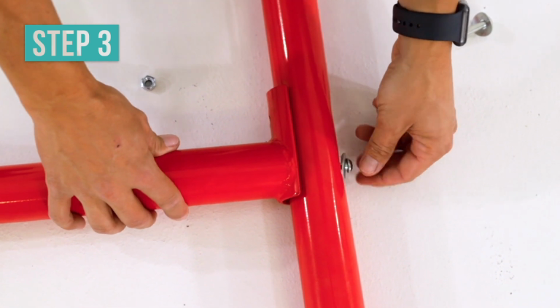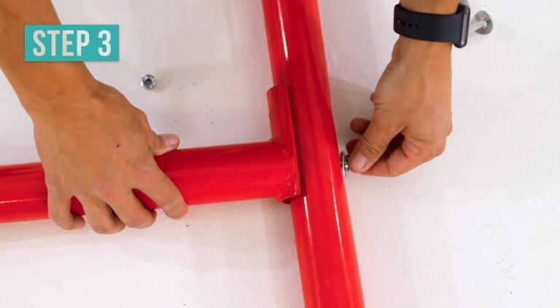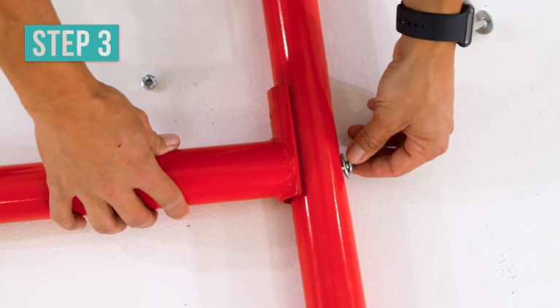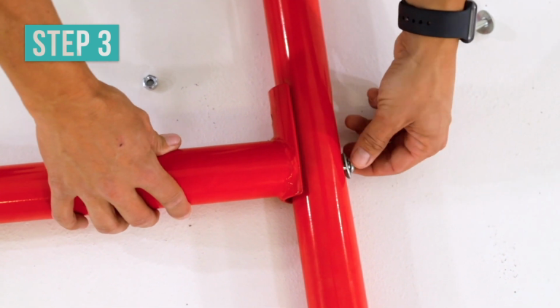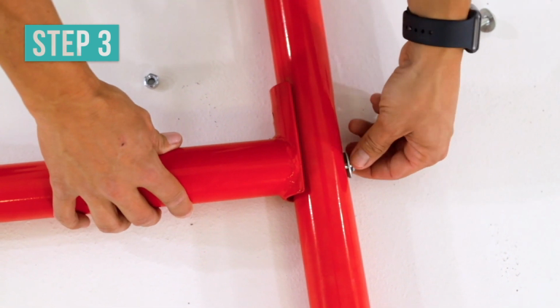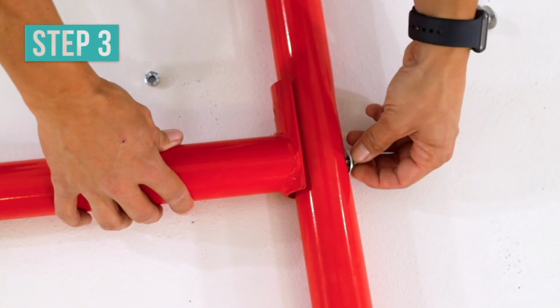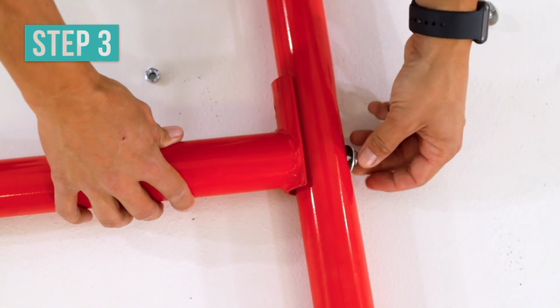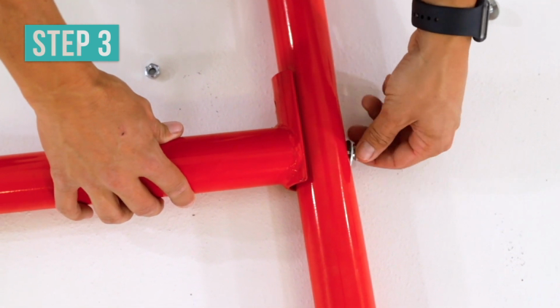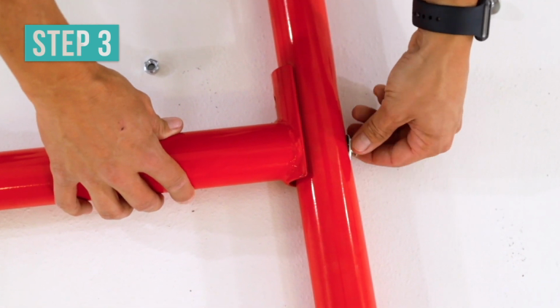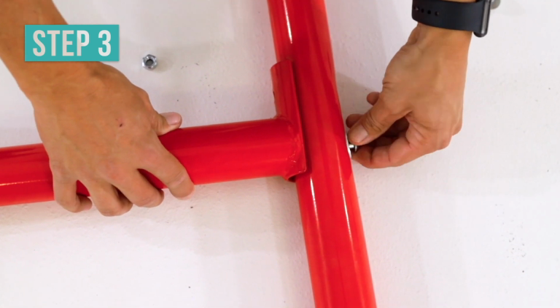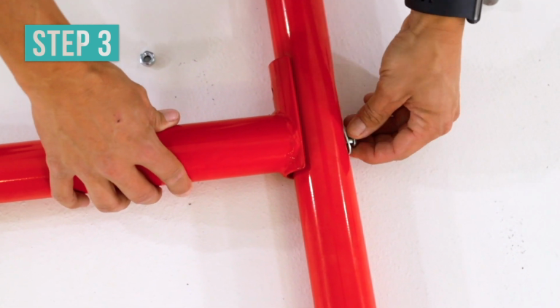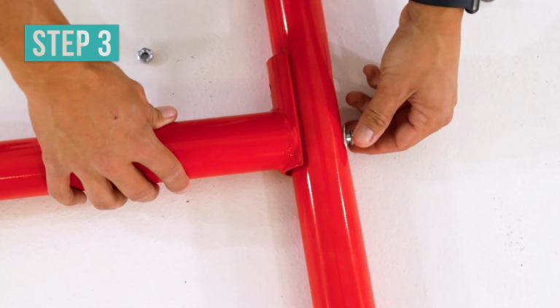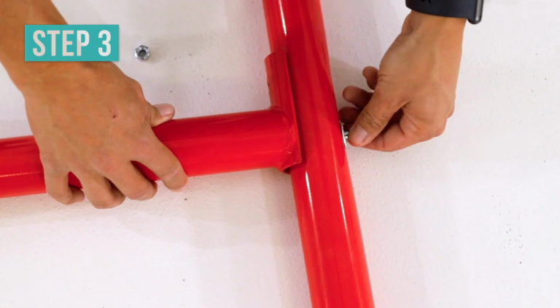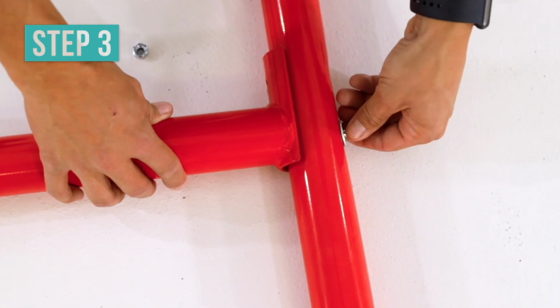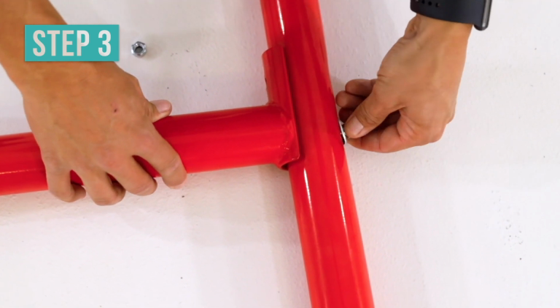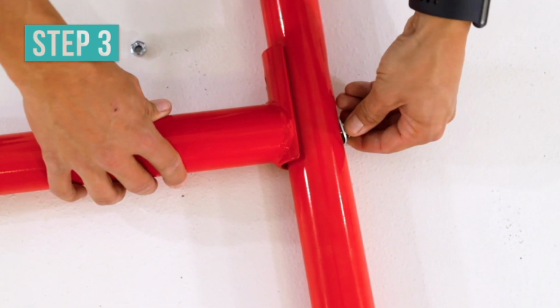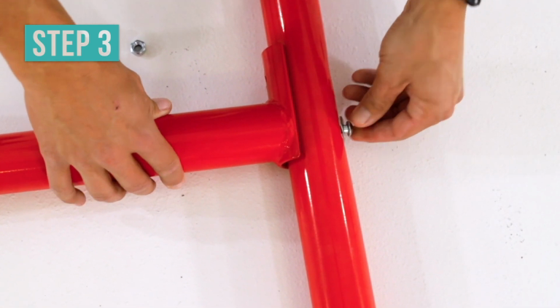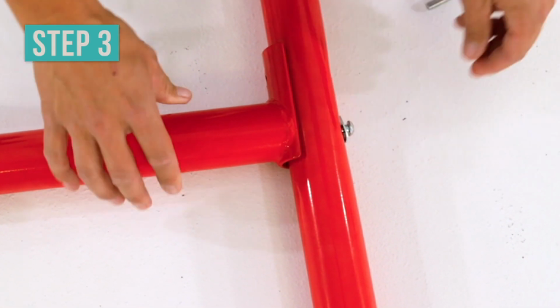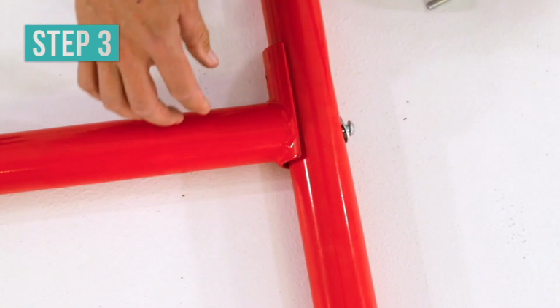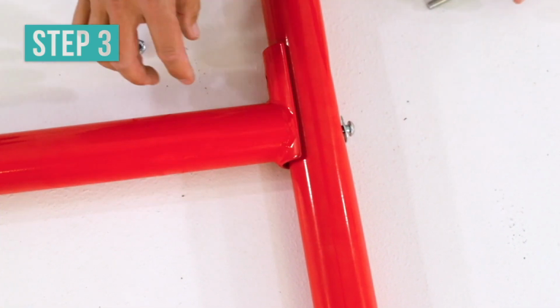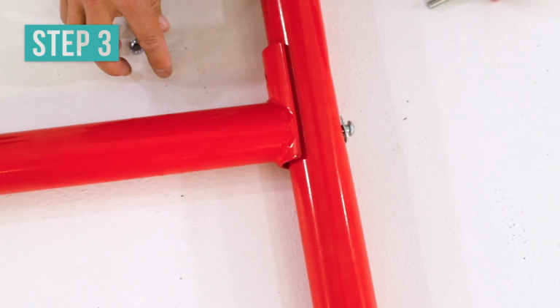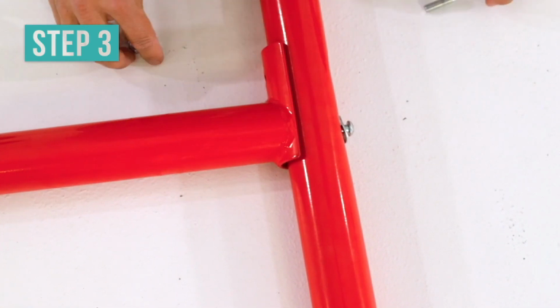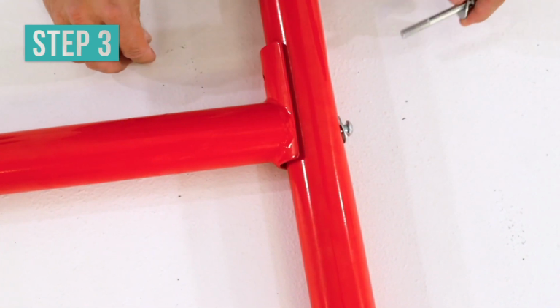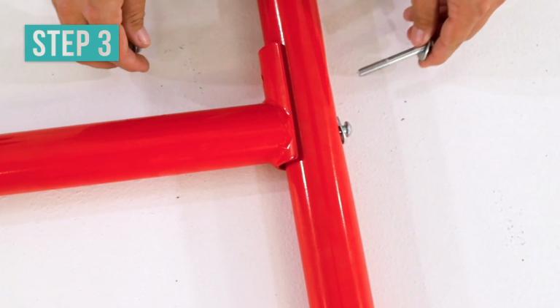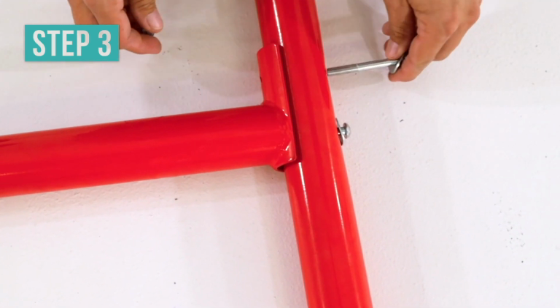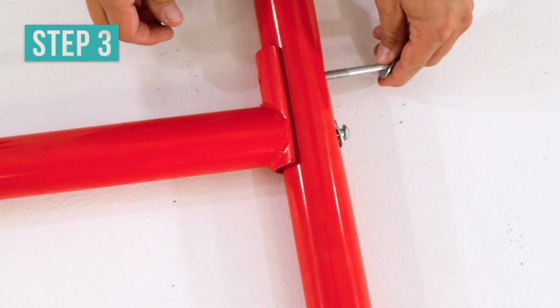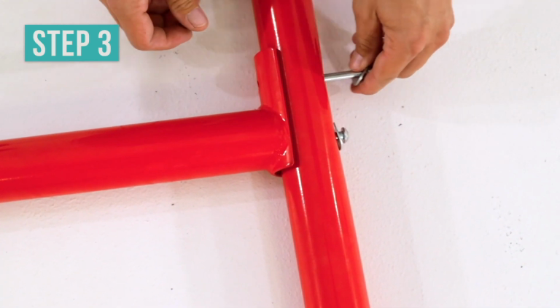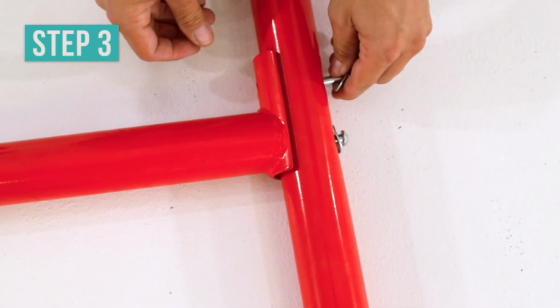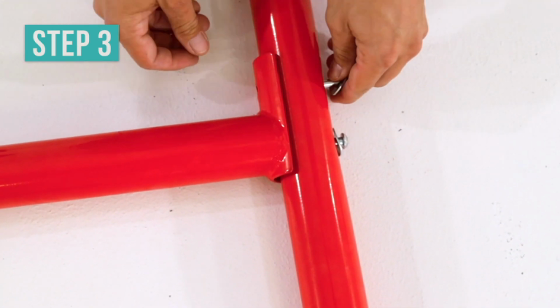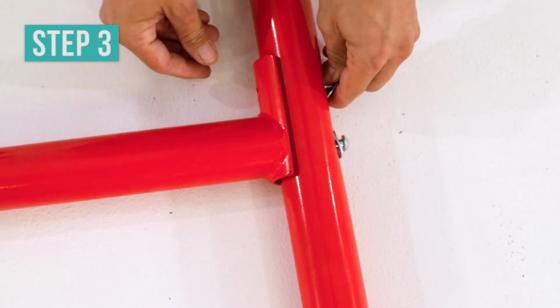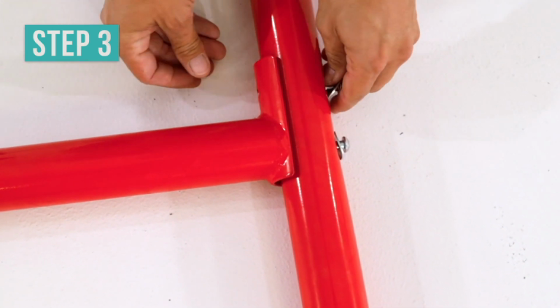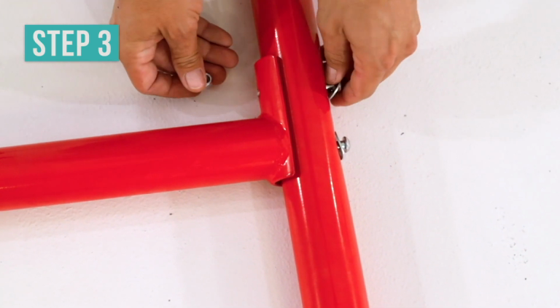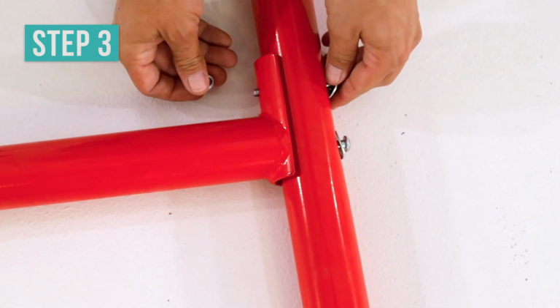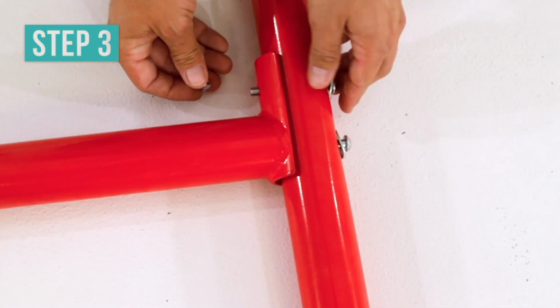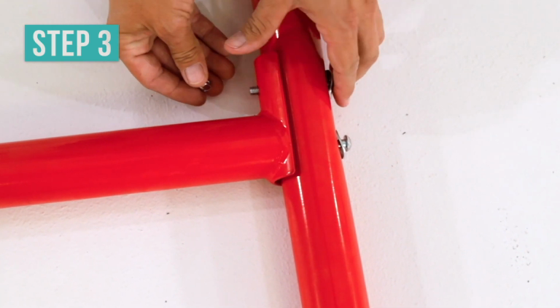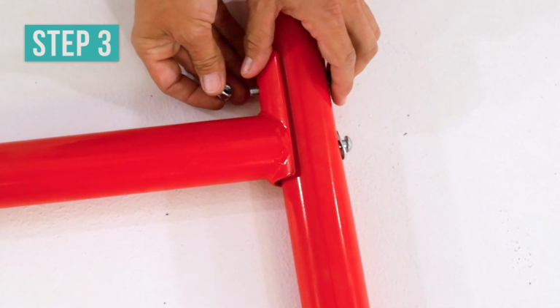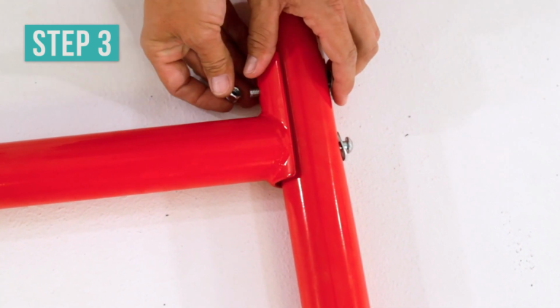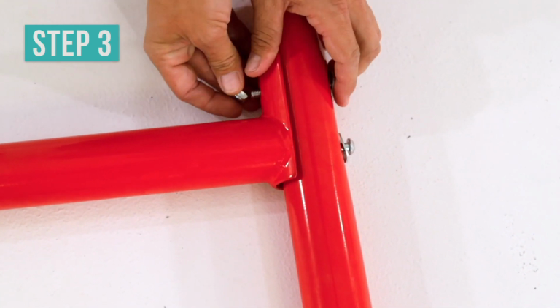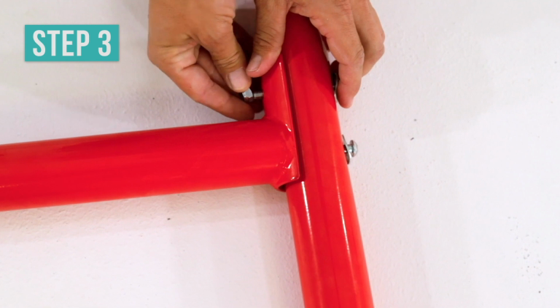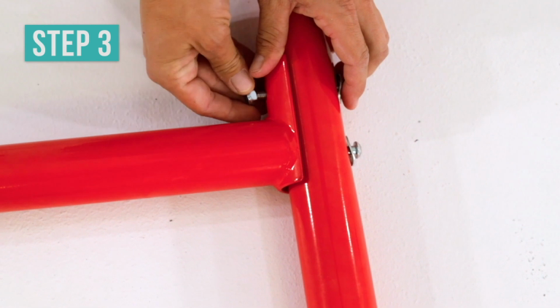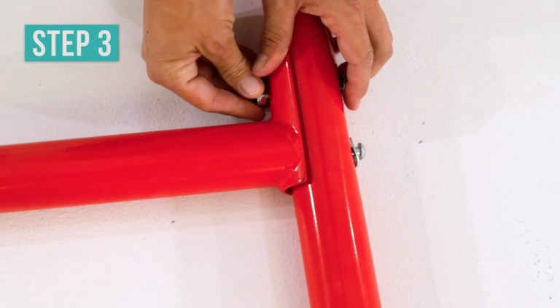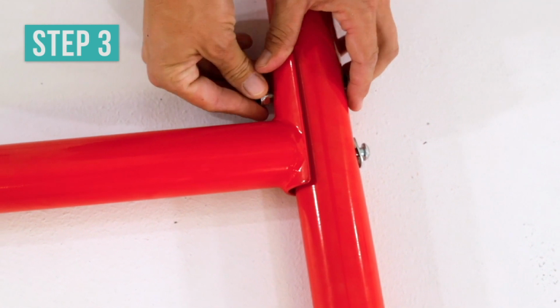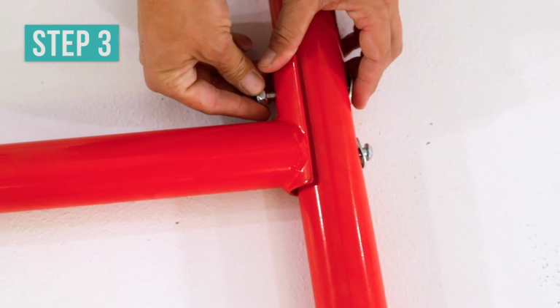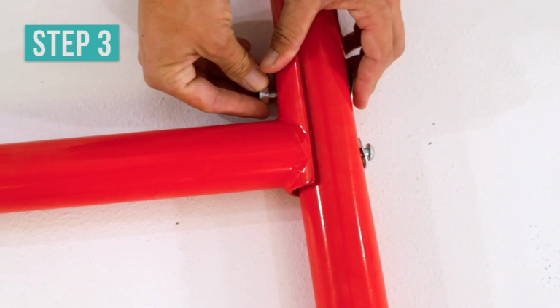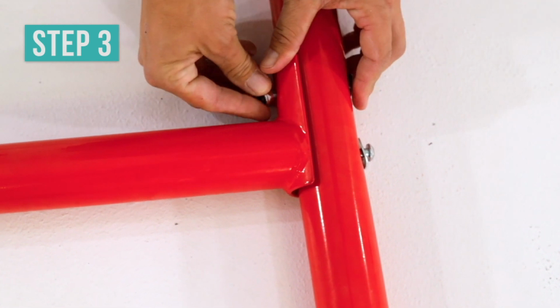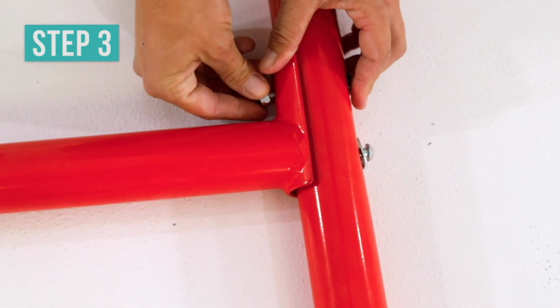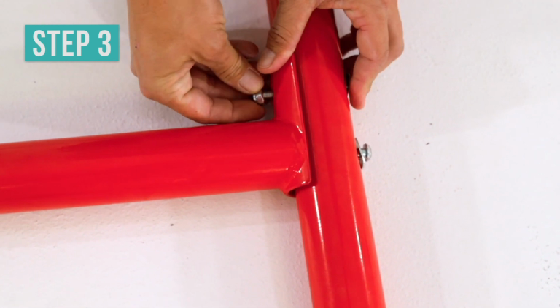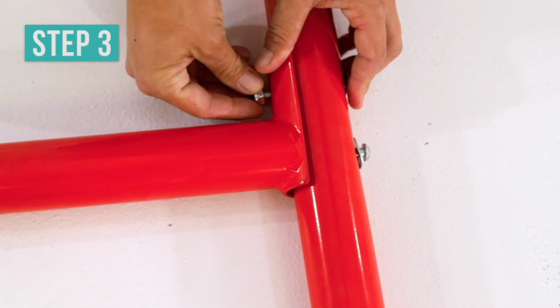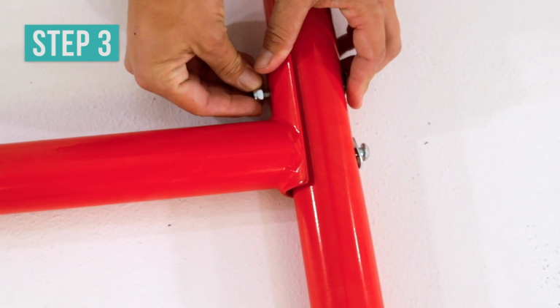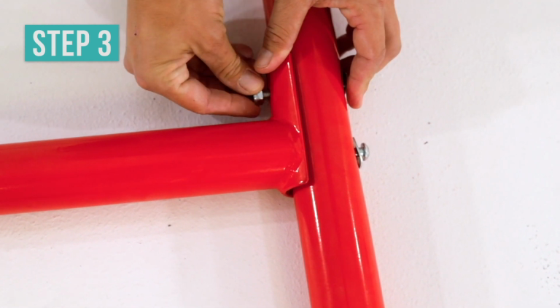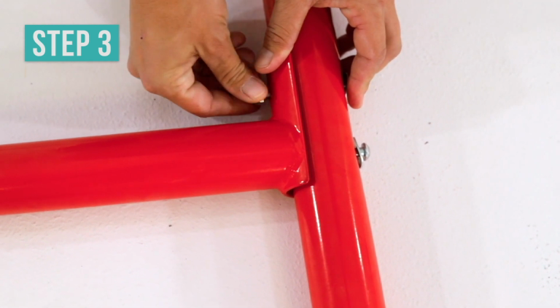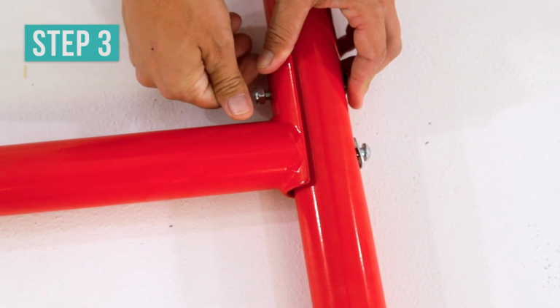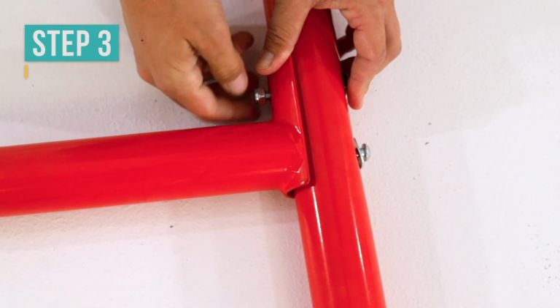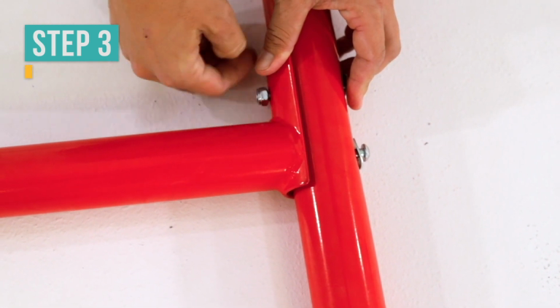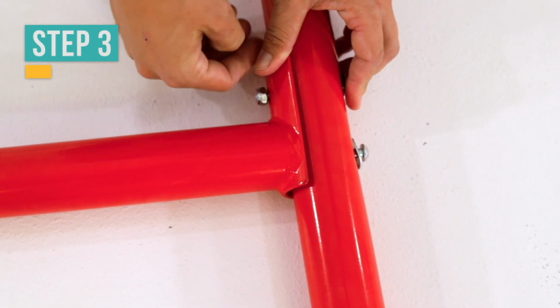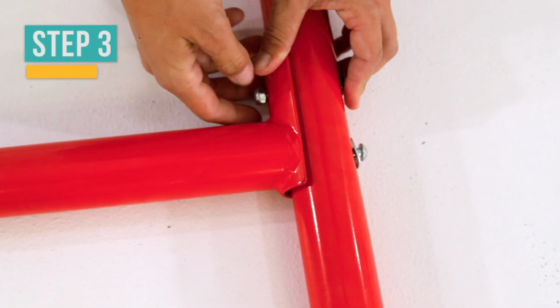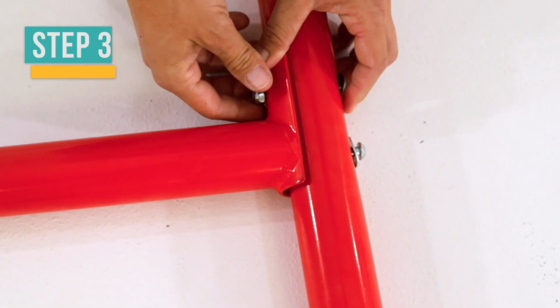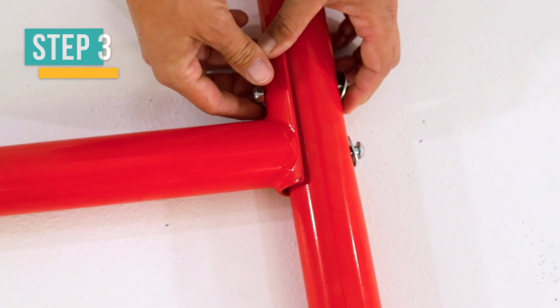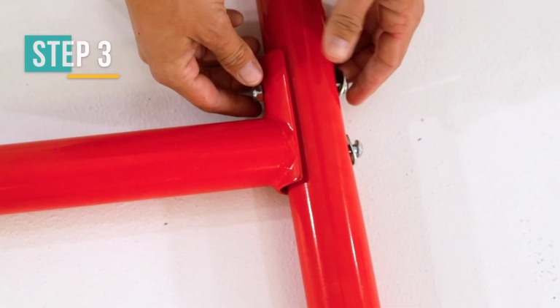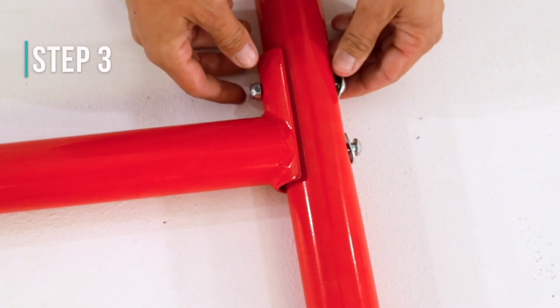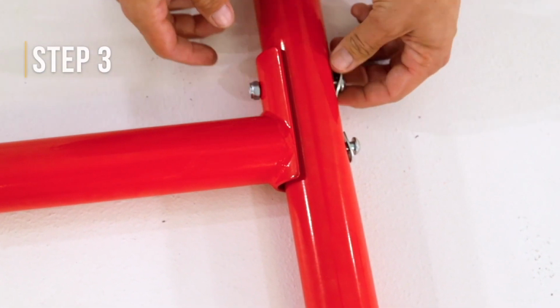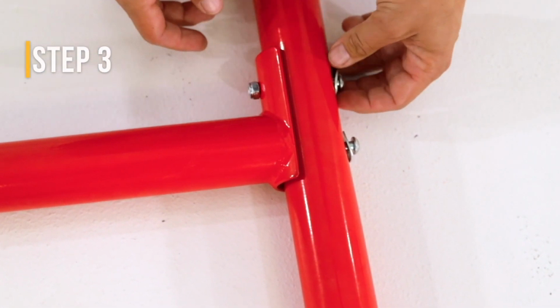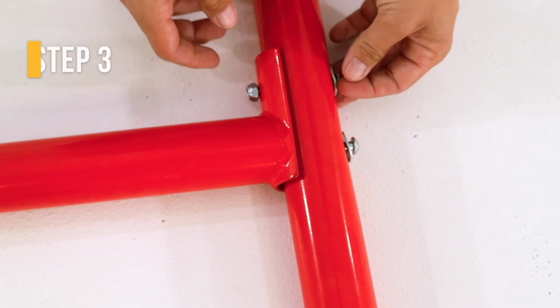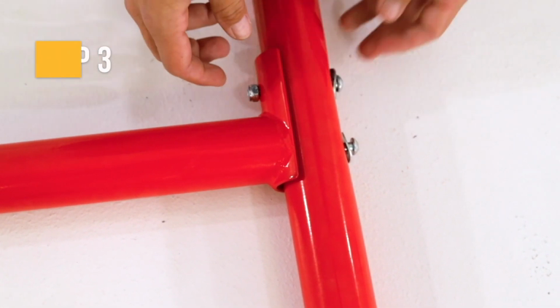Secure and tighten the top hole with a button bolt and arc washer, and the bottom hole with a button bolt, arc washer, and lock nut.